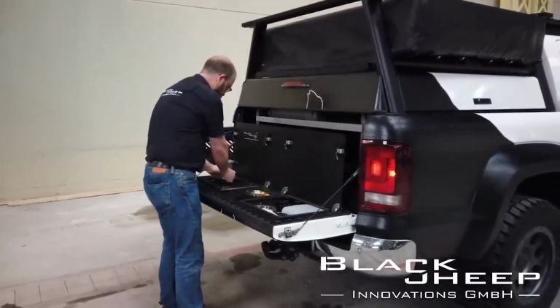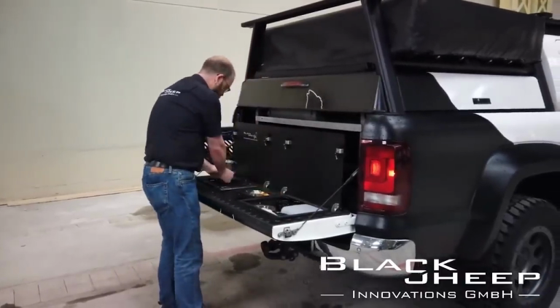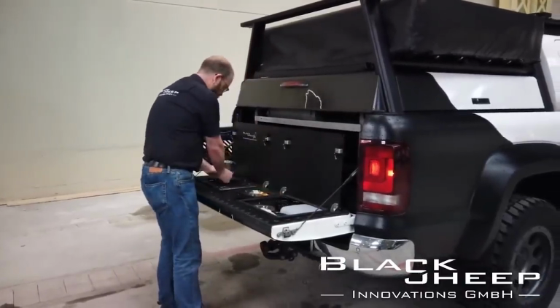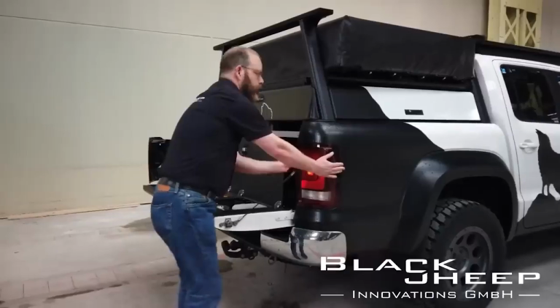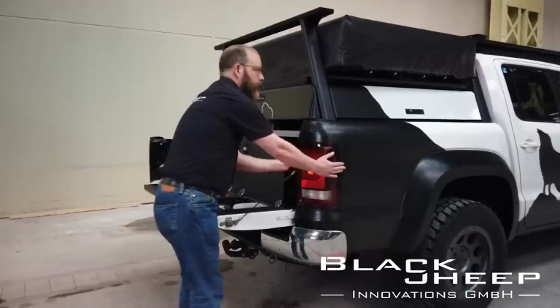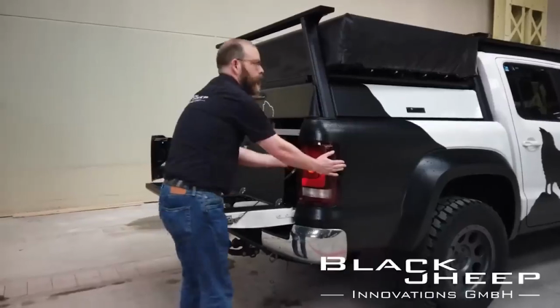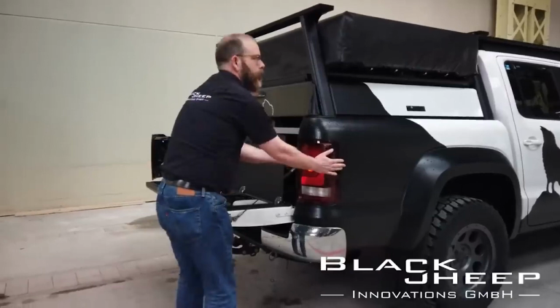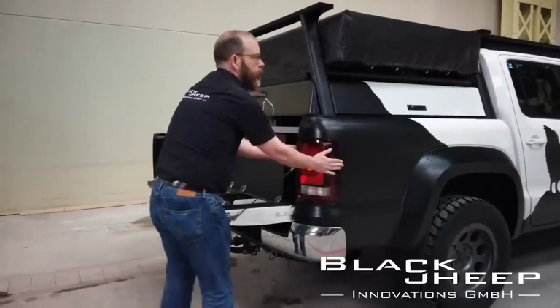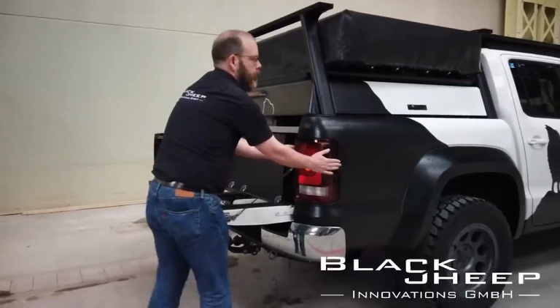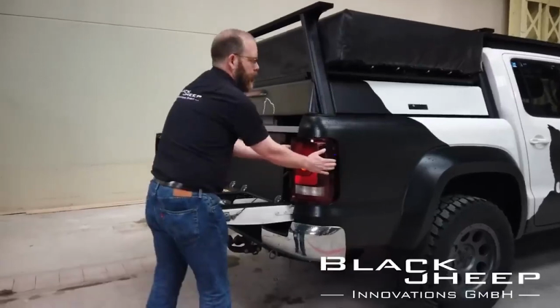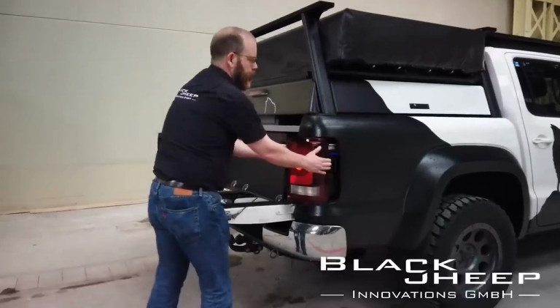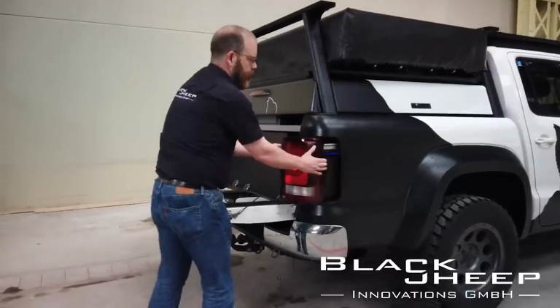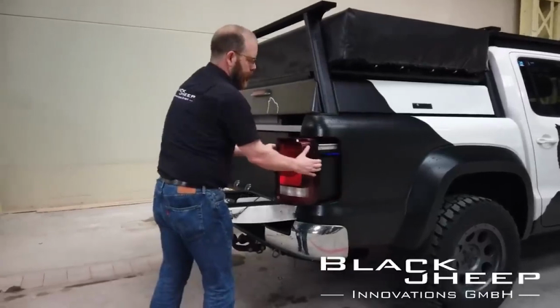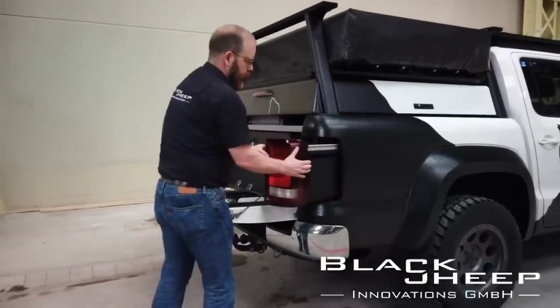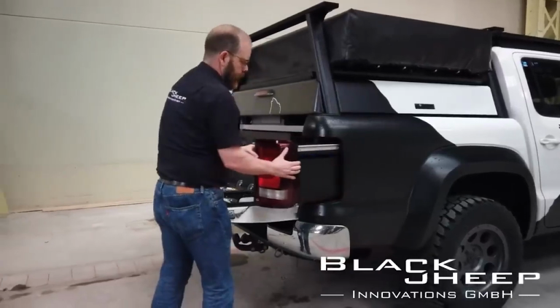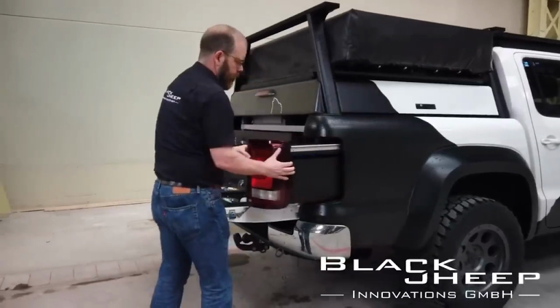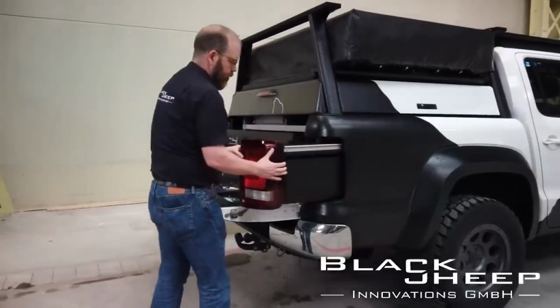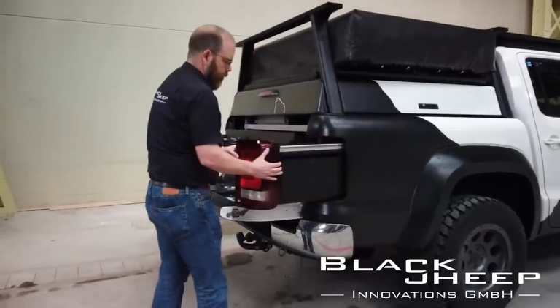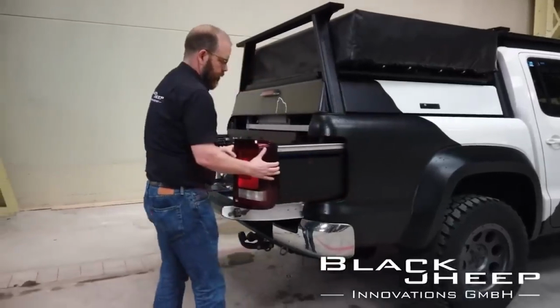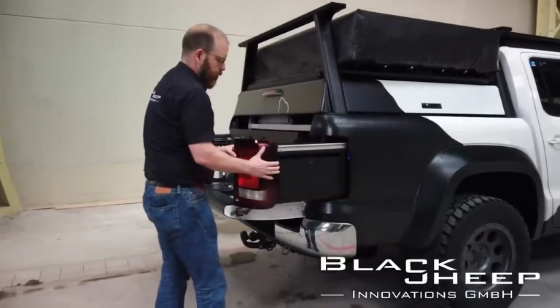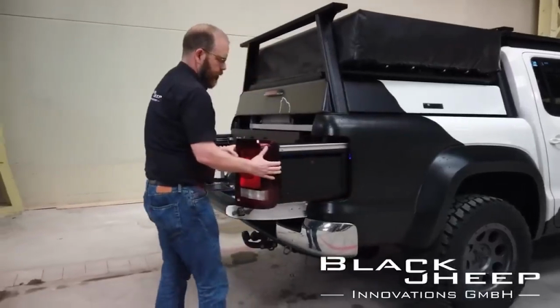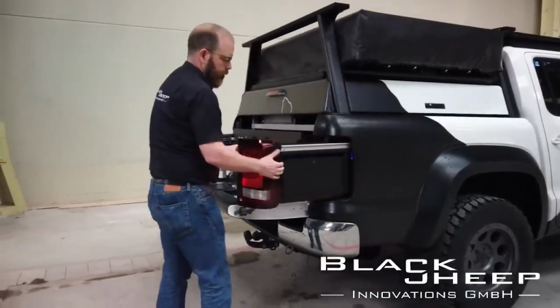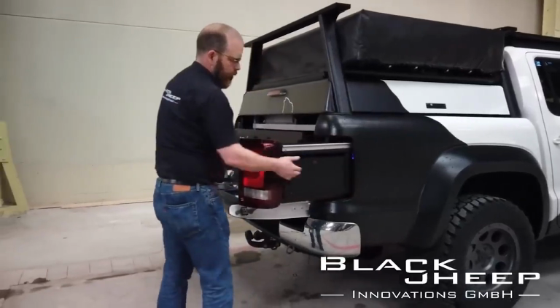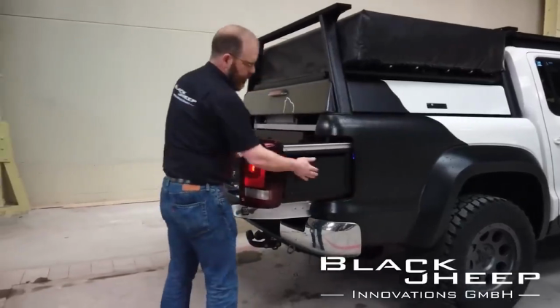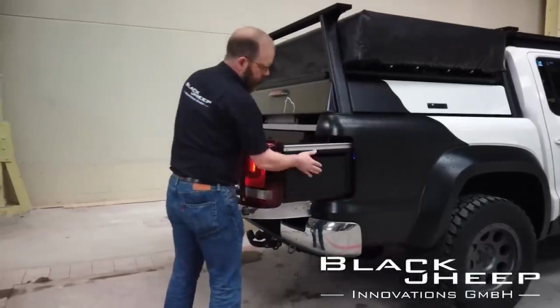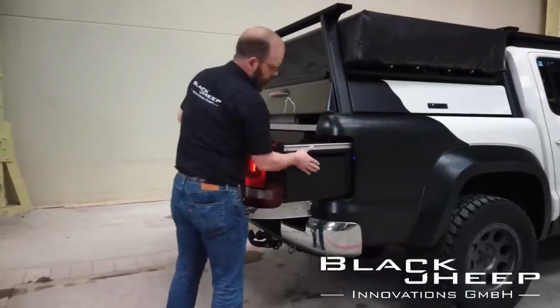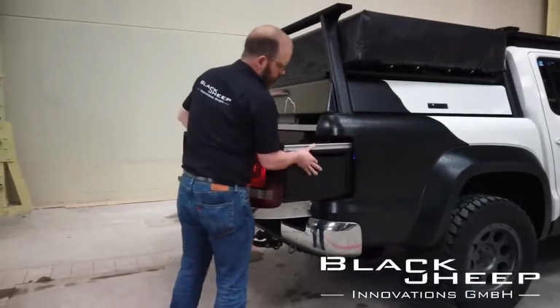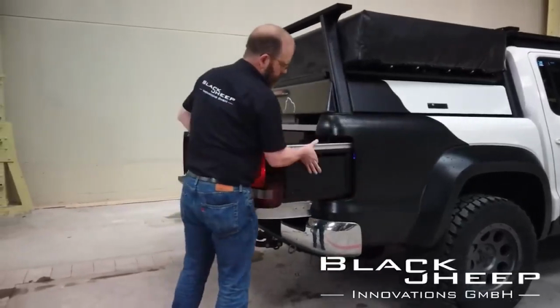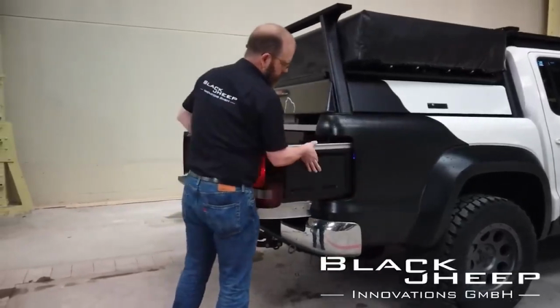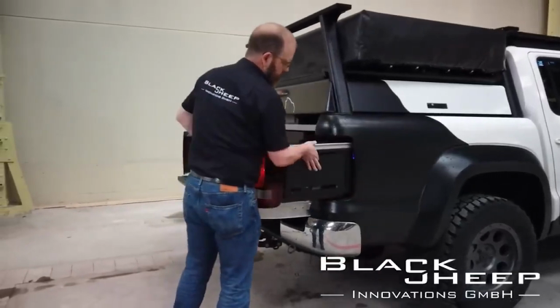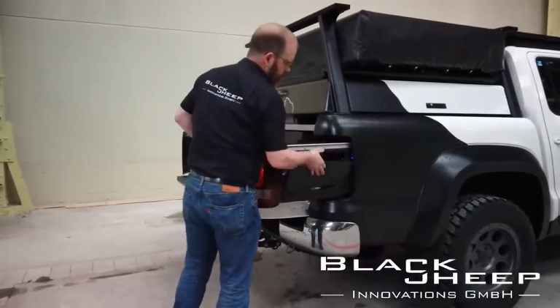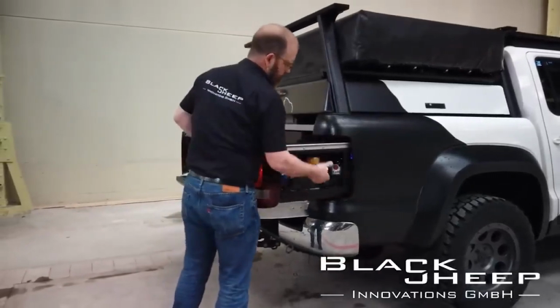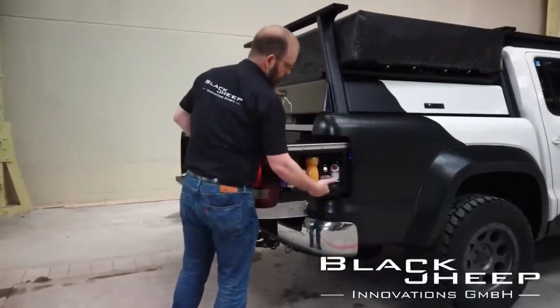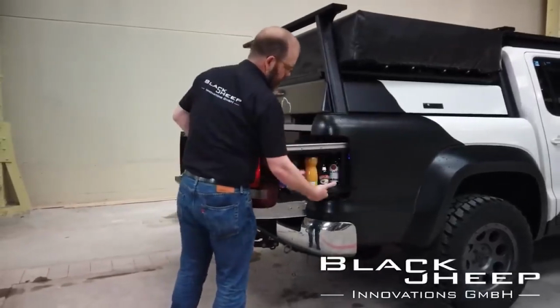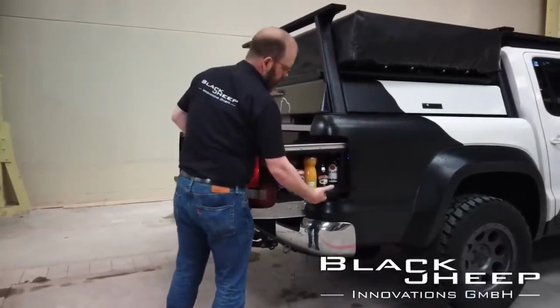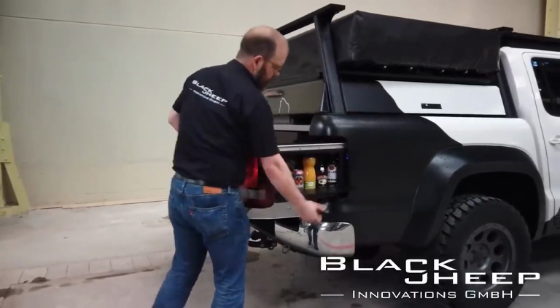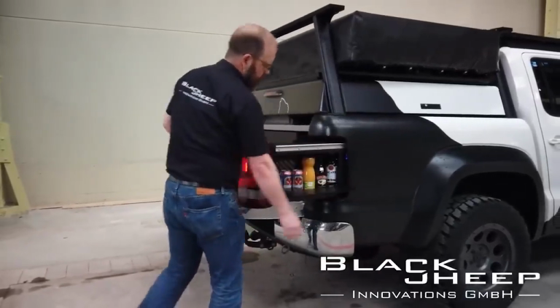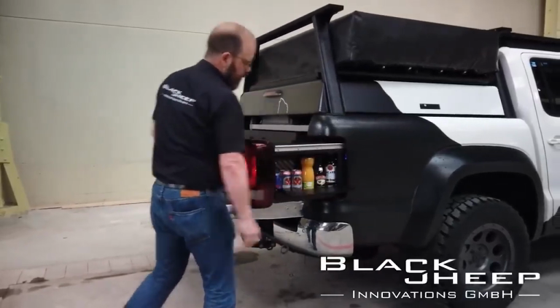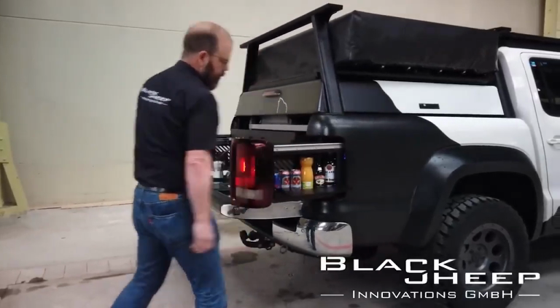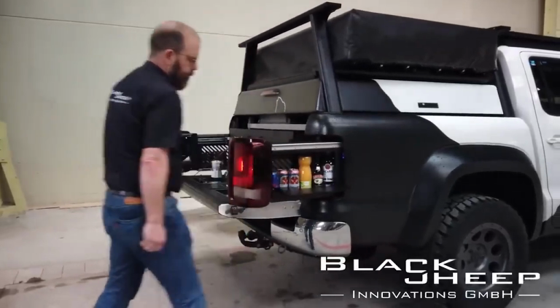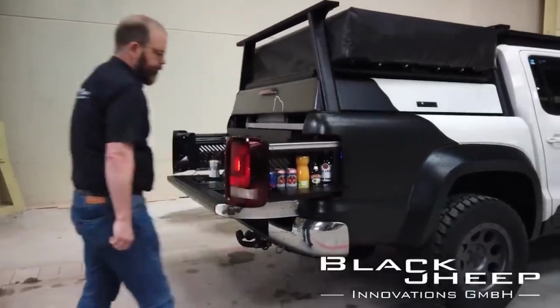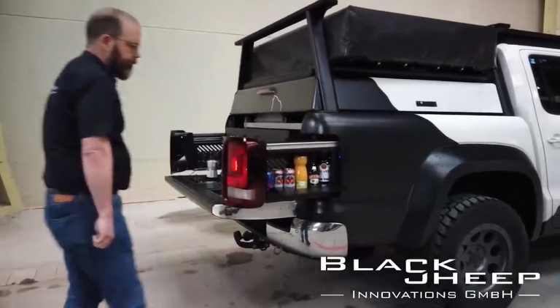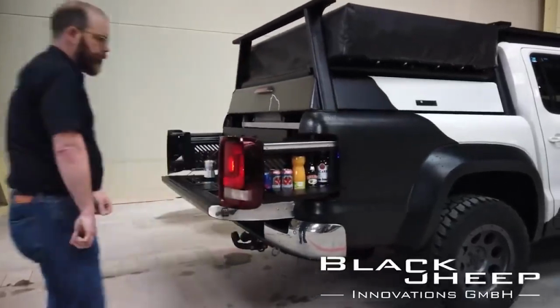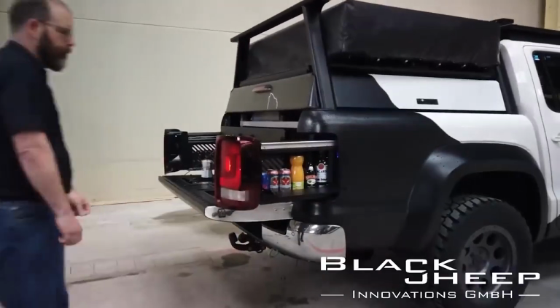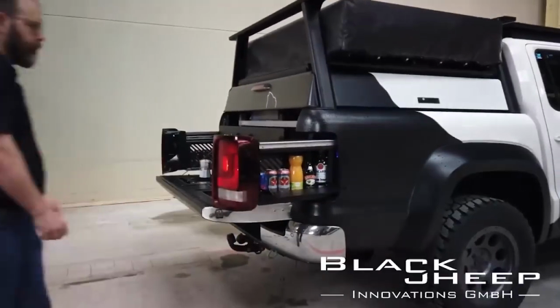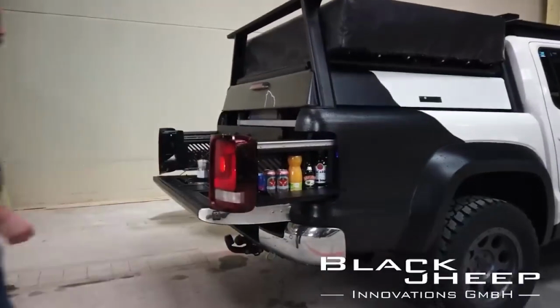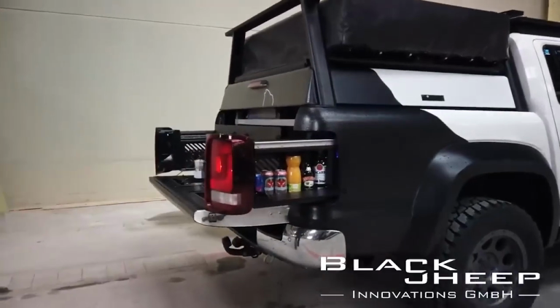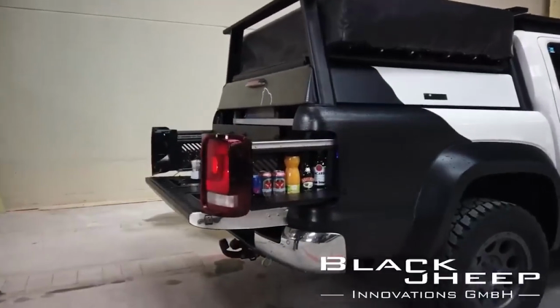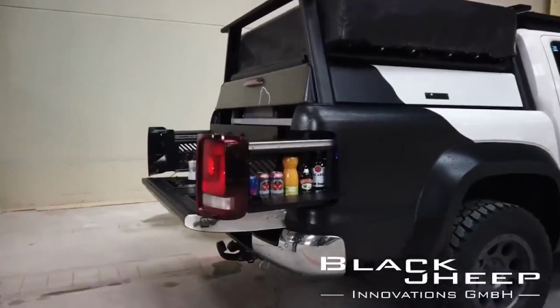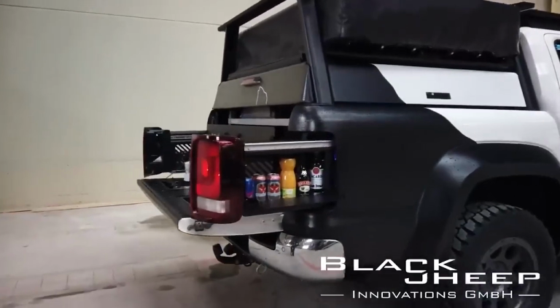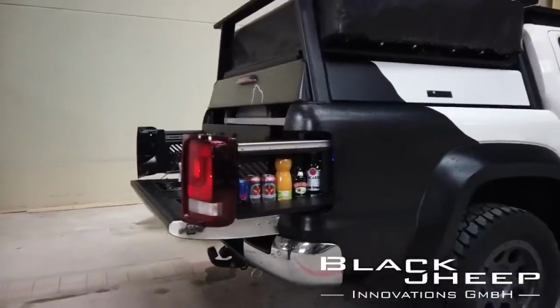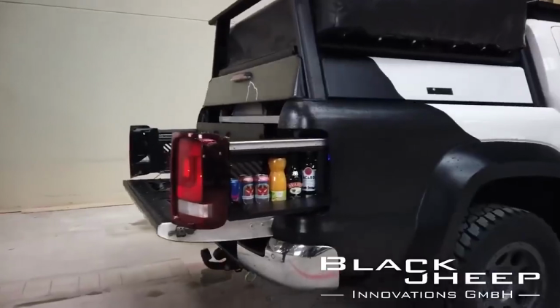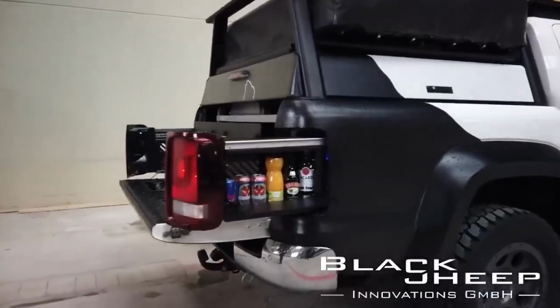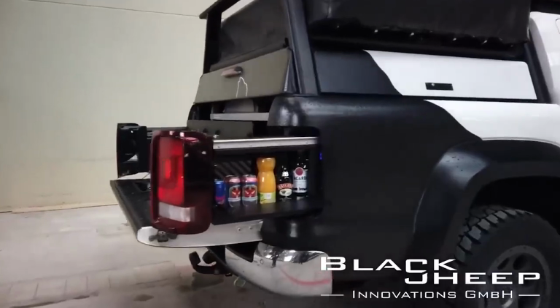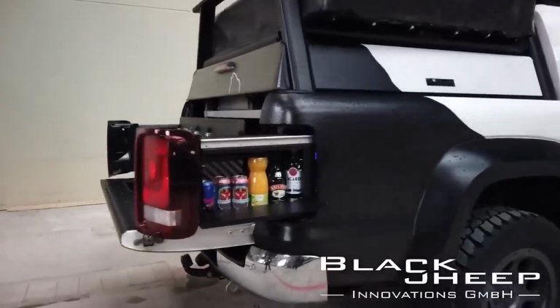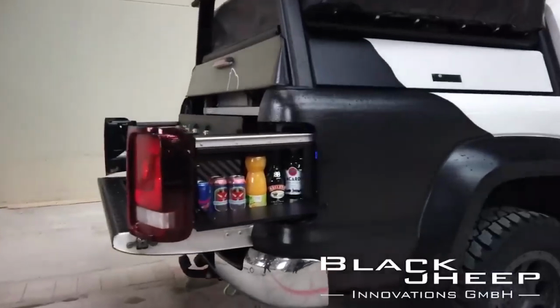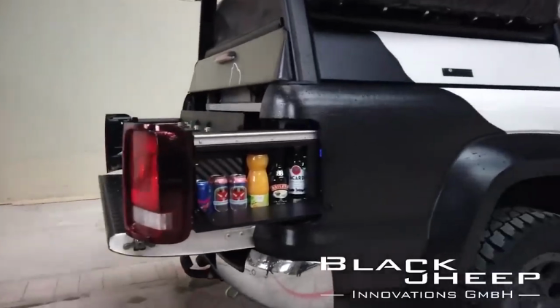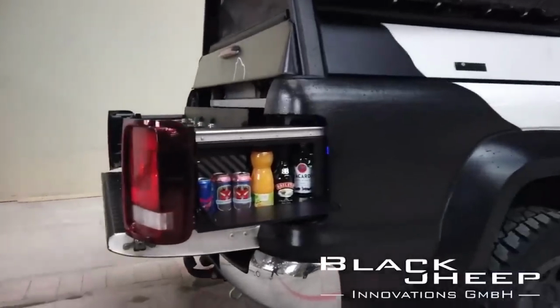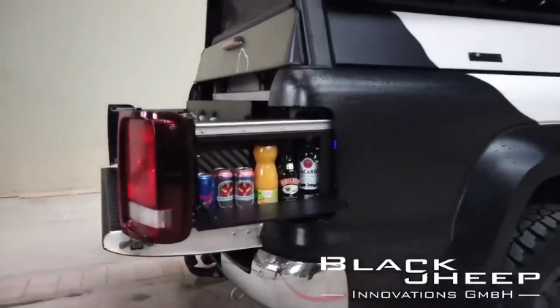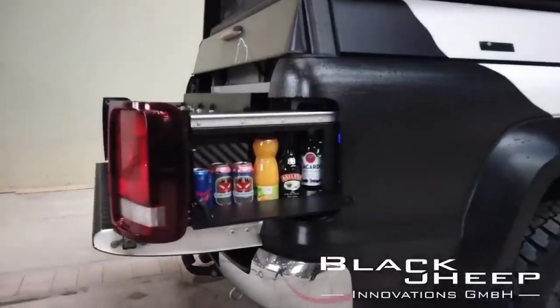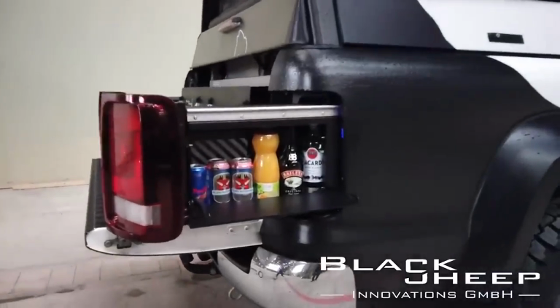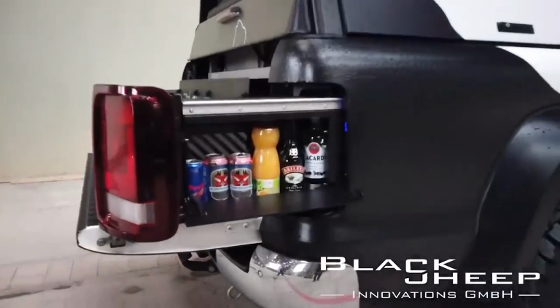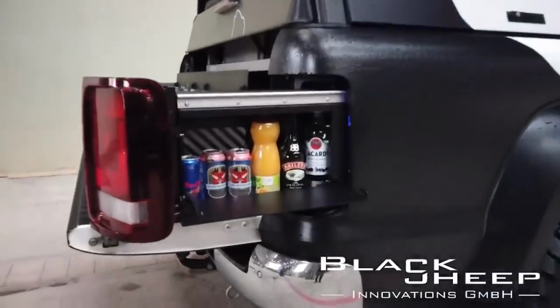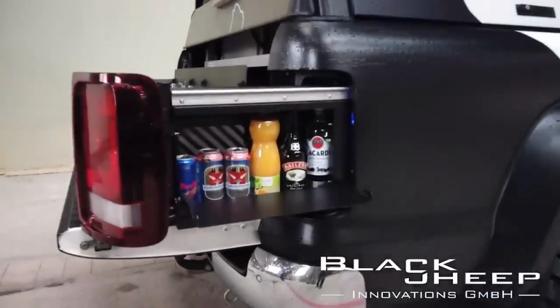The only drawback, perhaps, is the price. The system for the Toyota Hilux comes at $3,700.